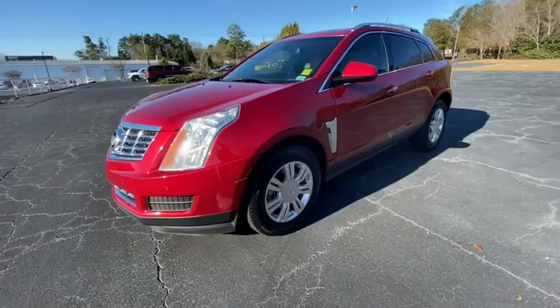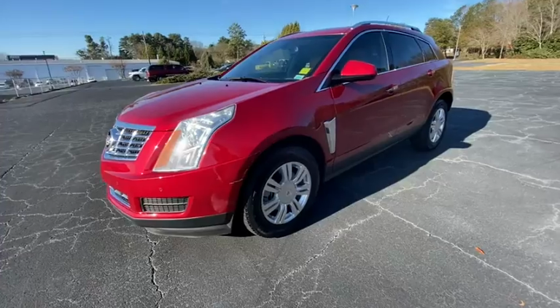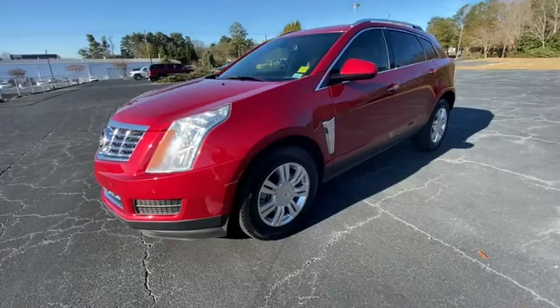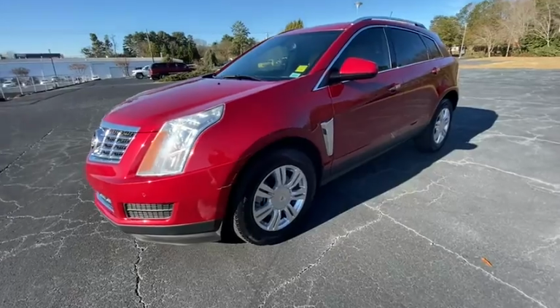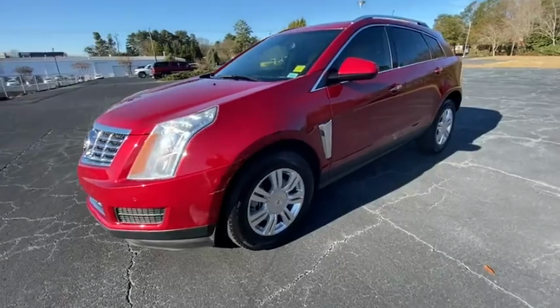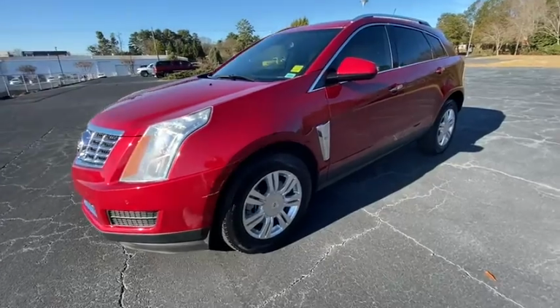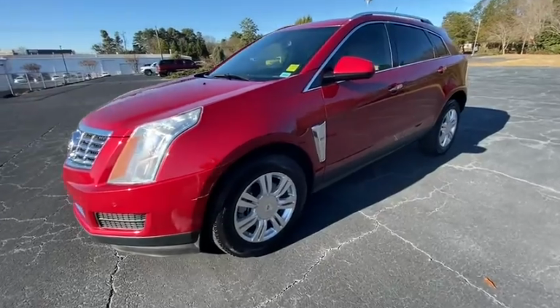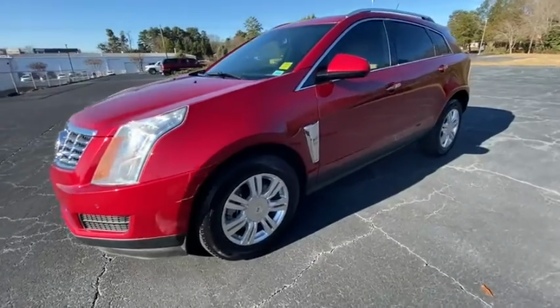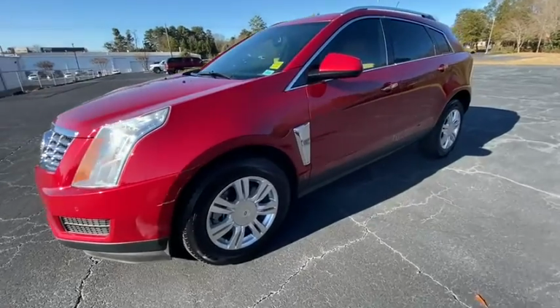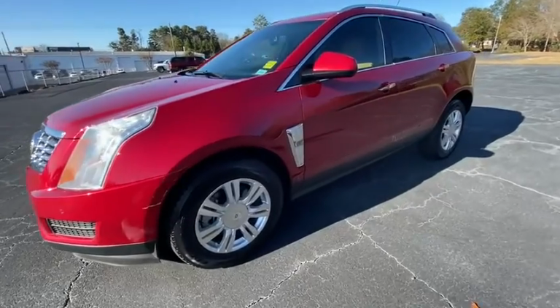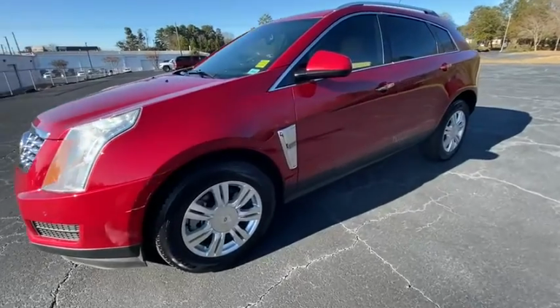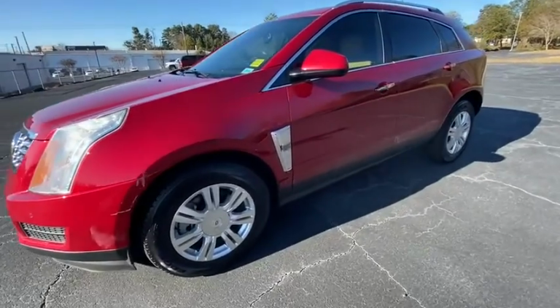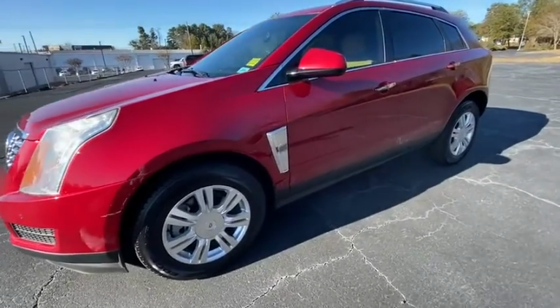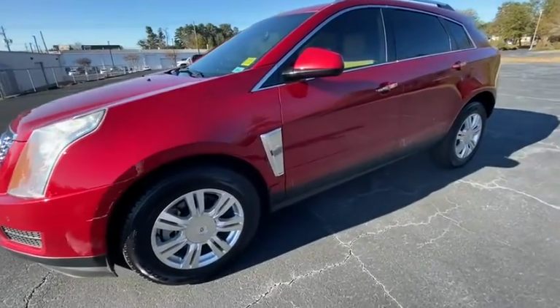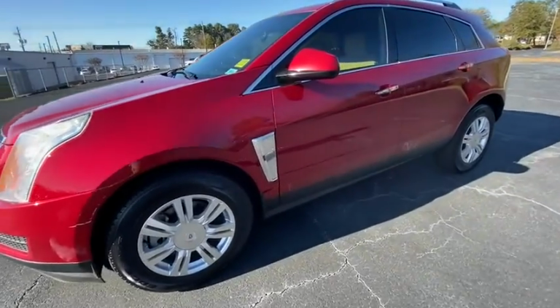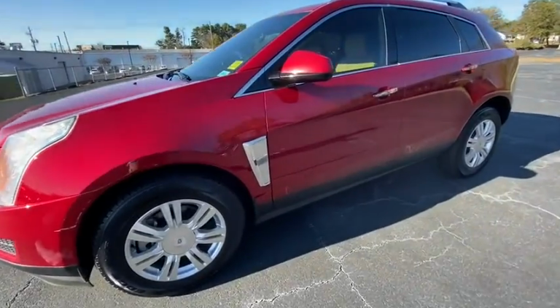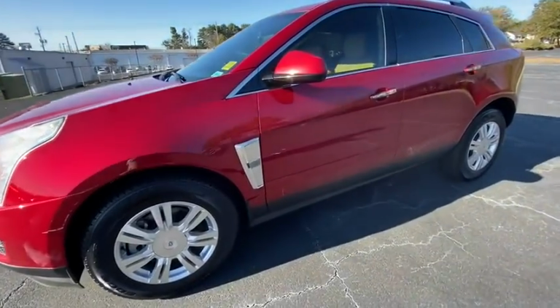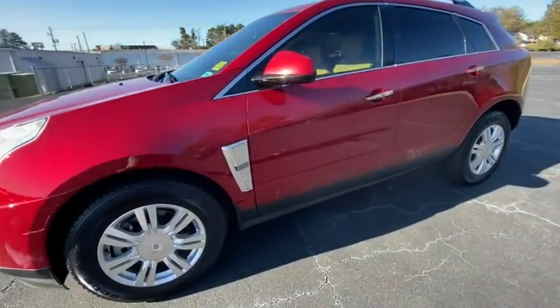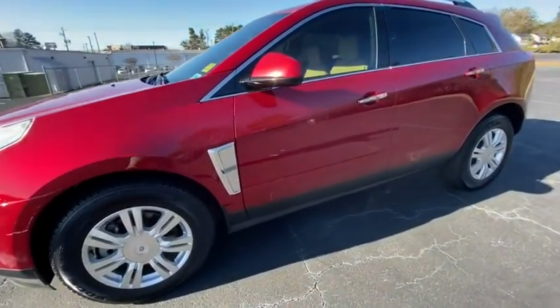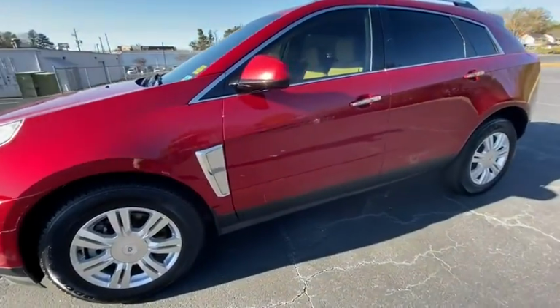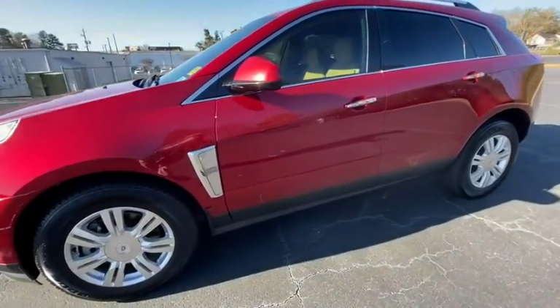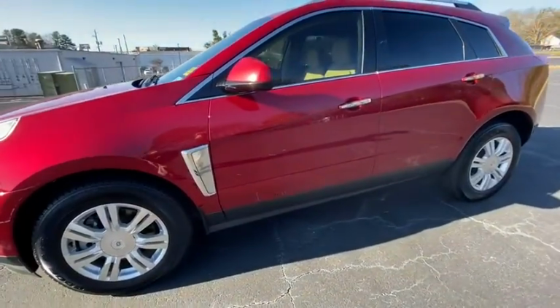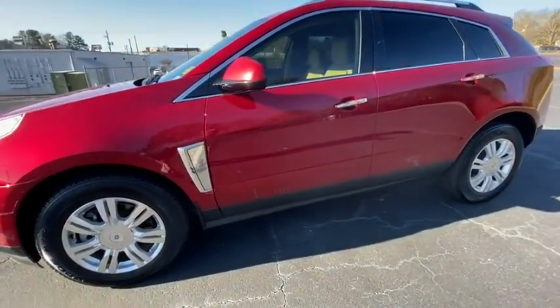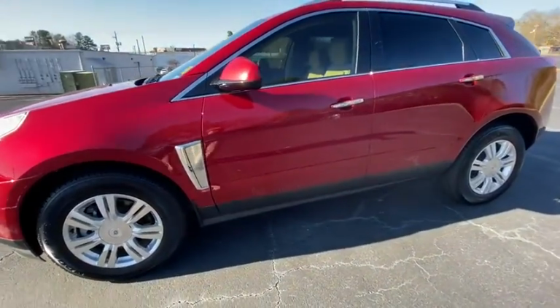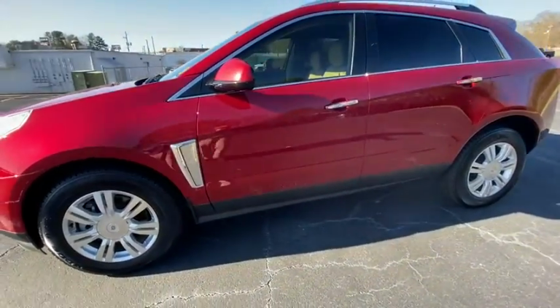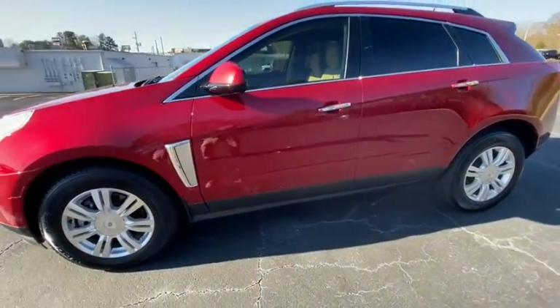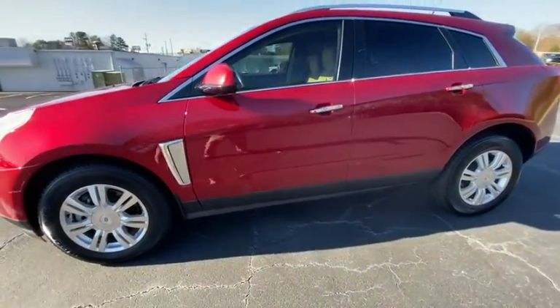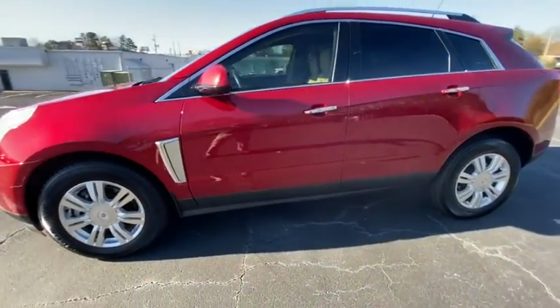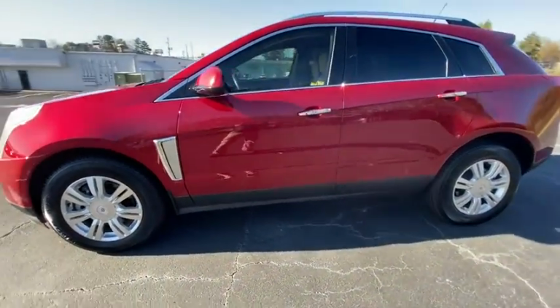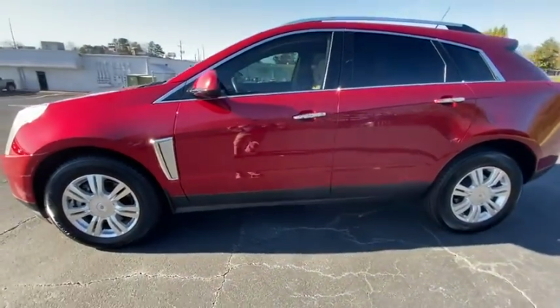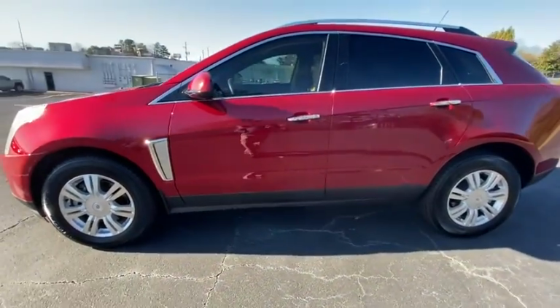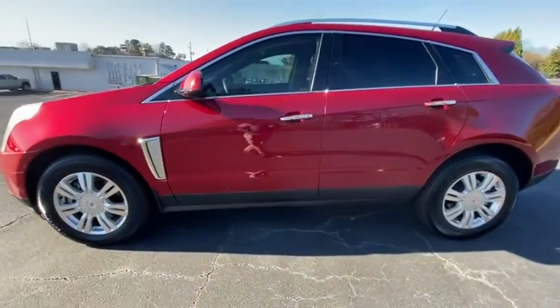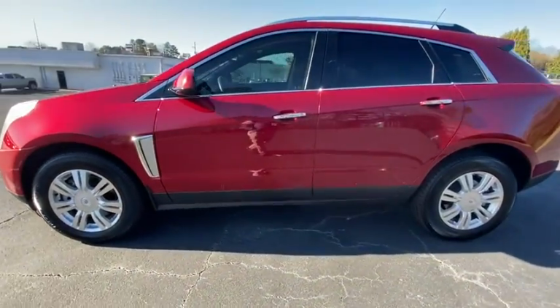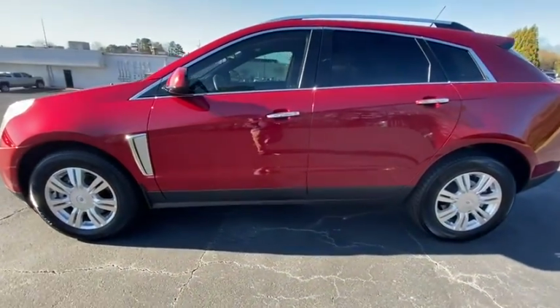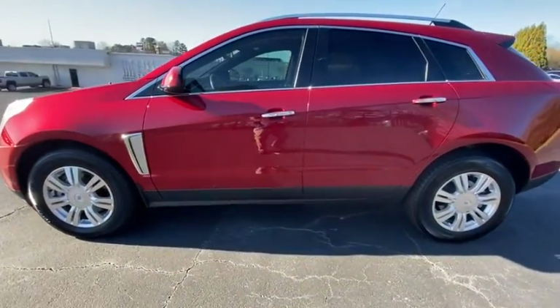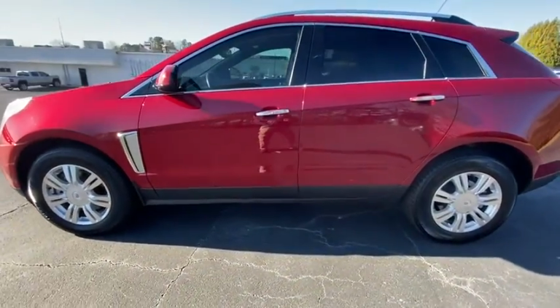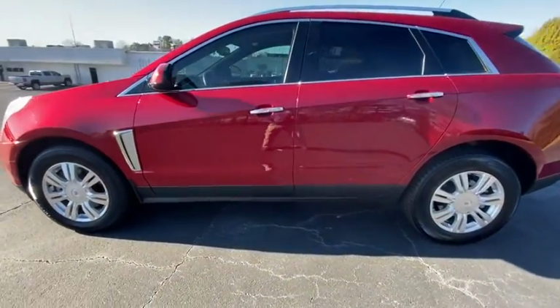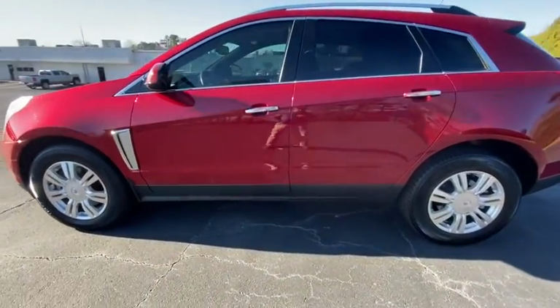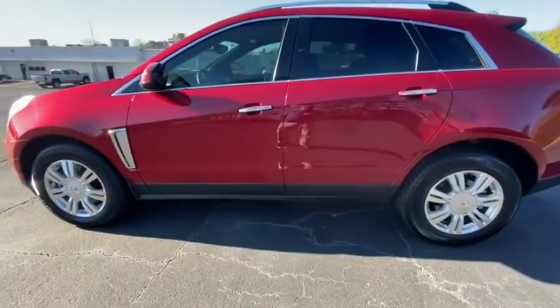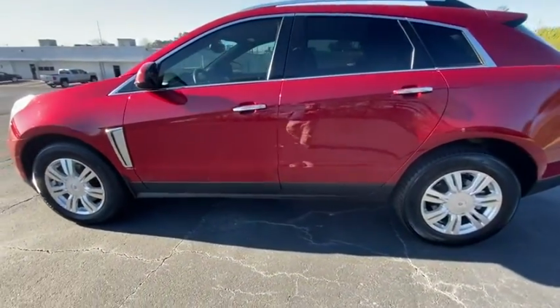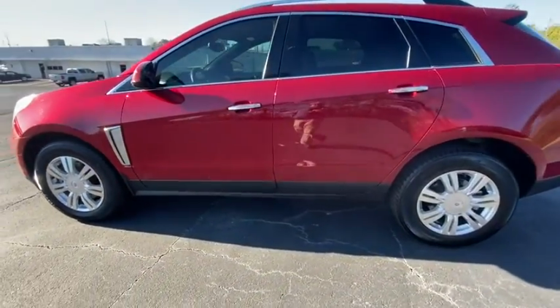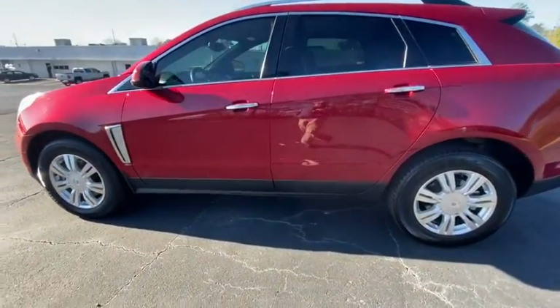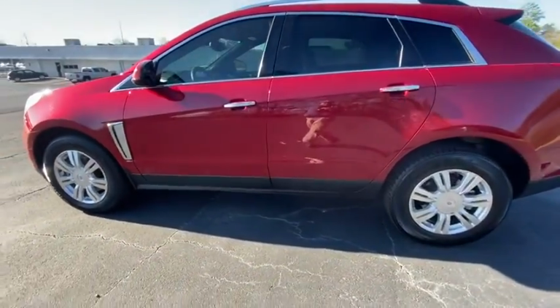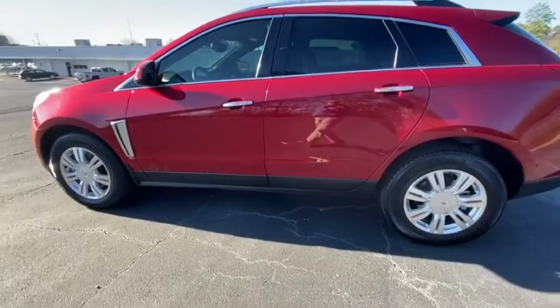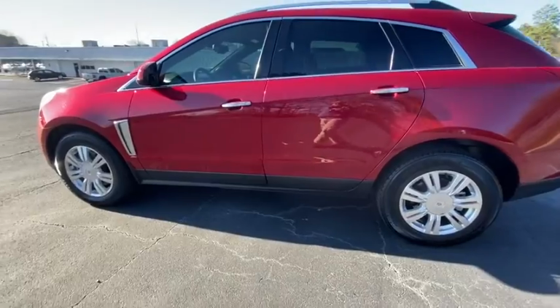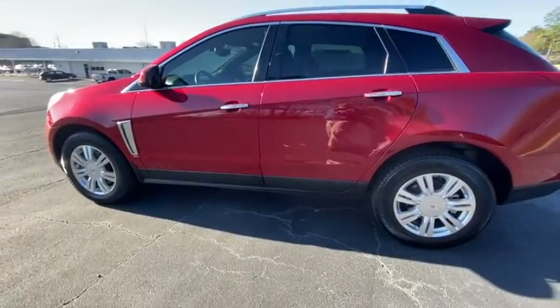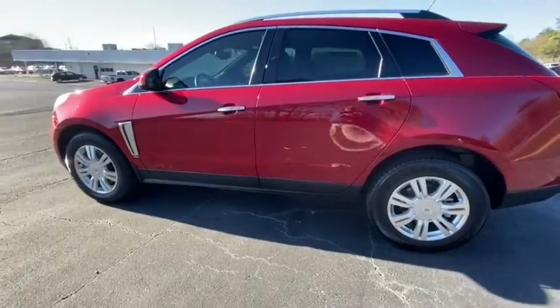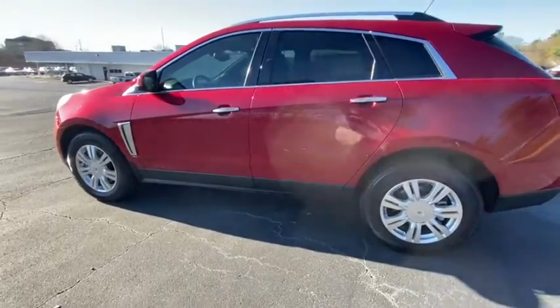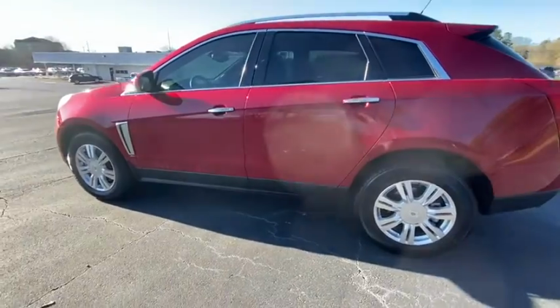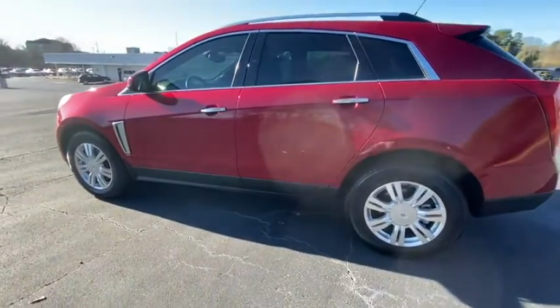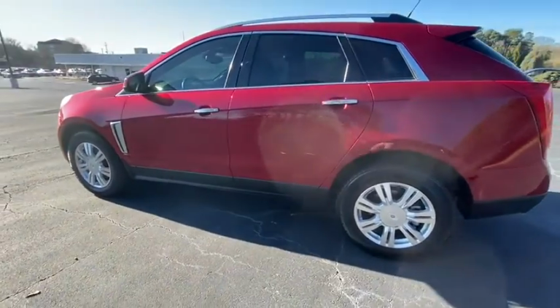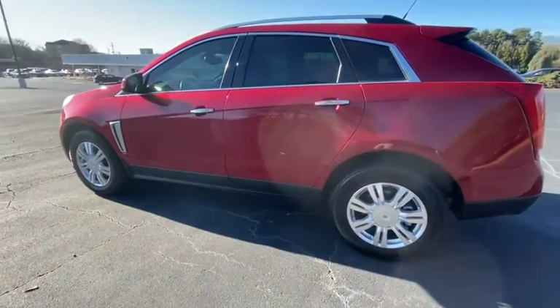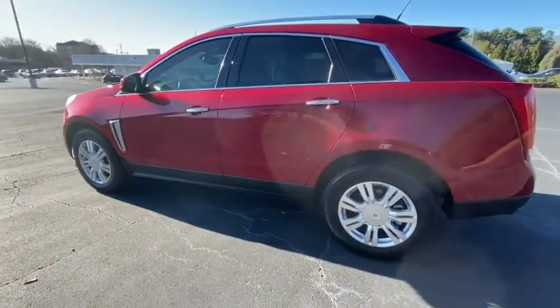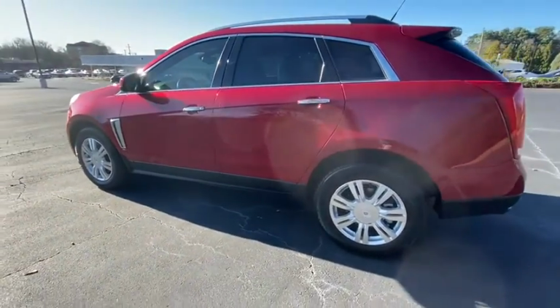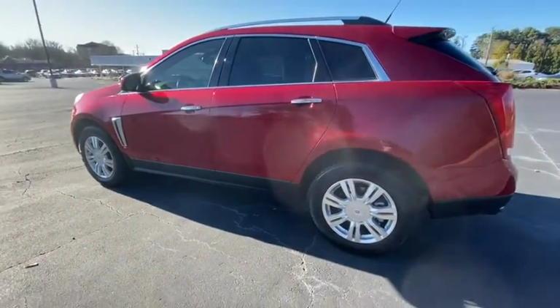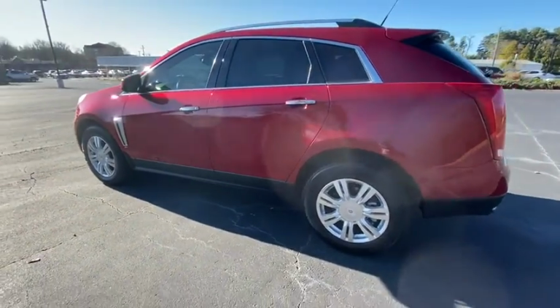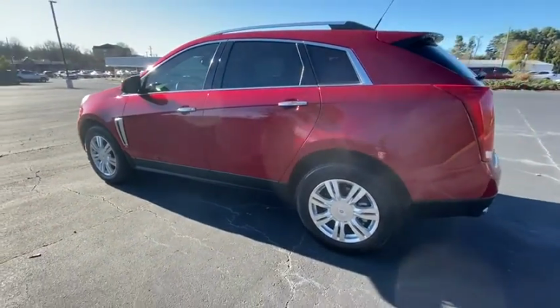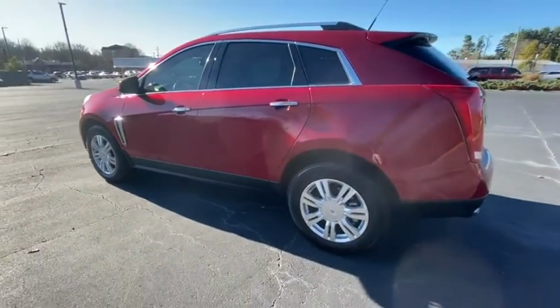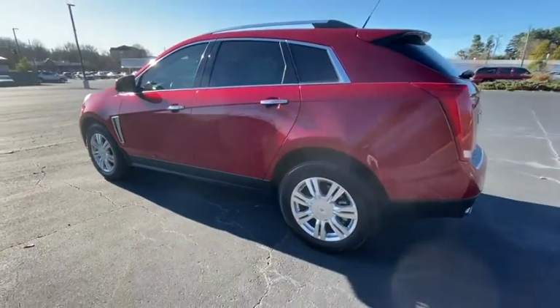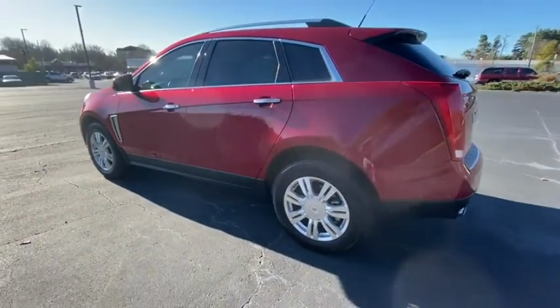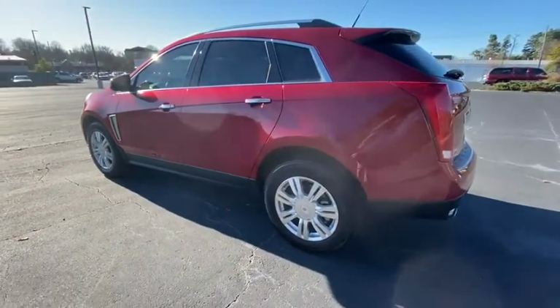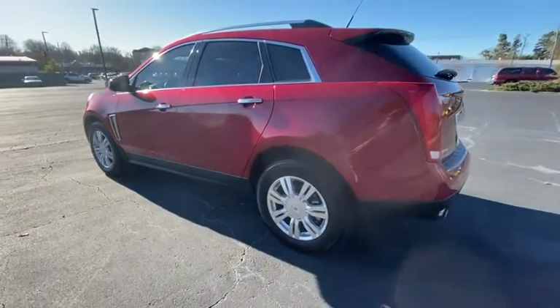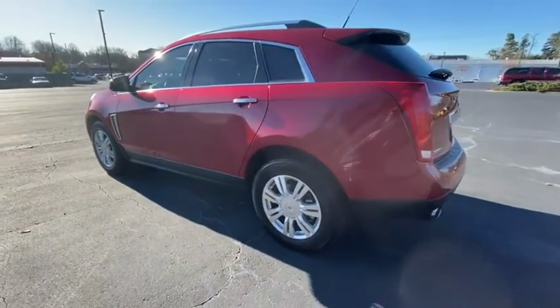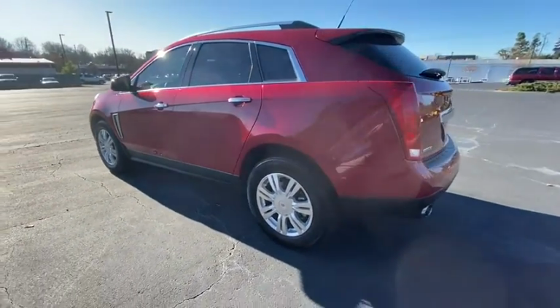Come test drive the 2014 Cadillac SRX. The Cadillac SRX is beautiful from every angle.